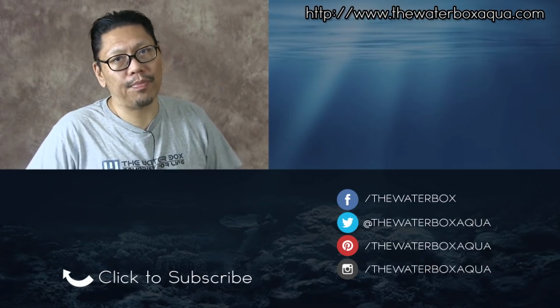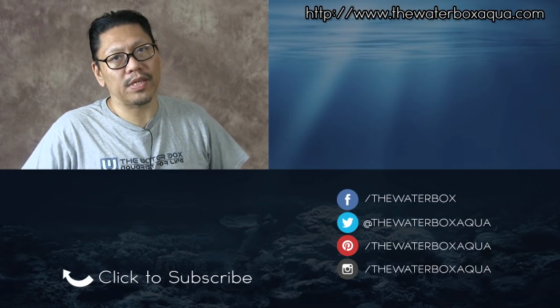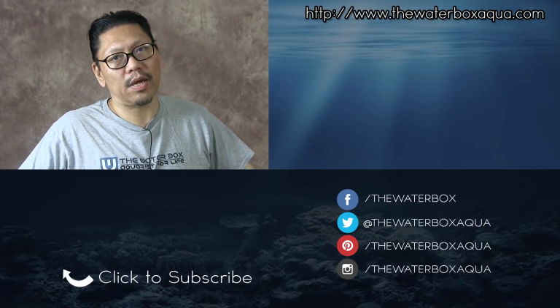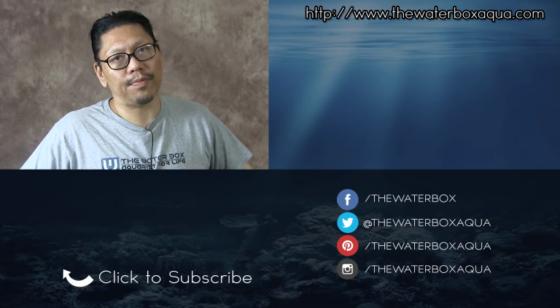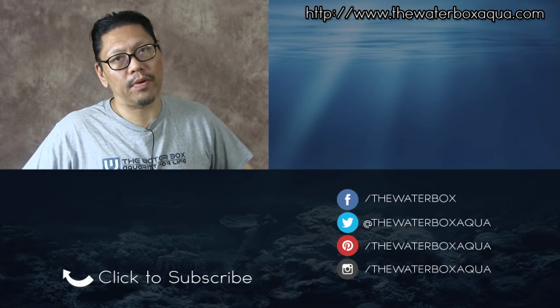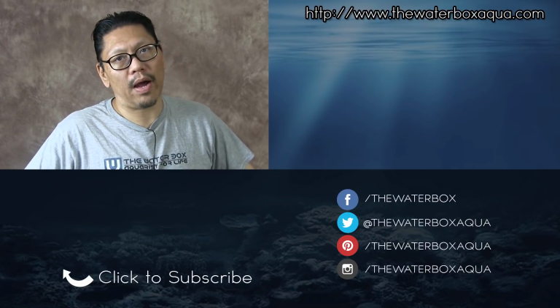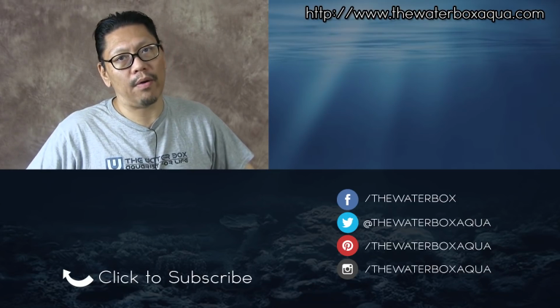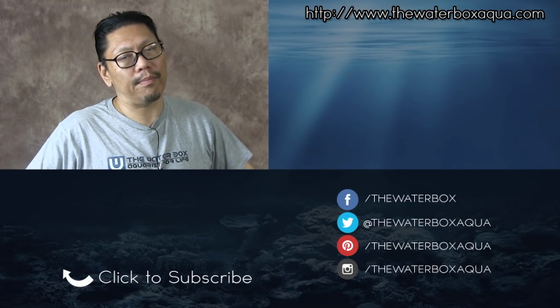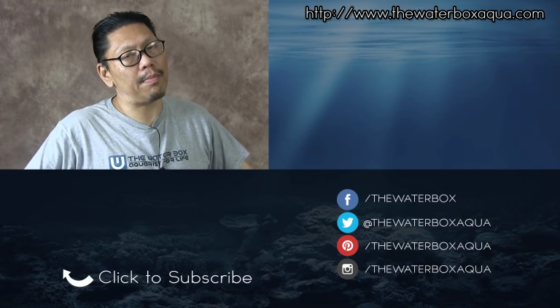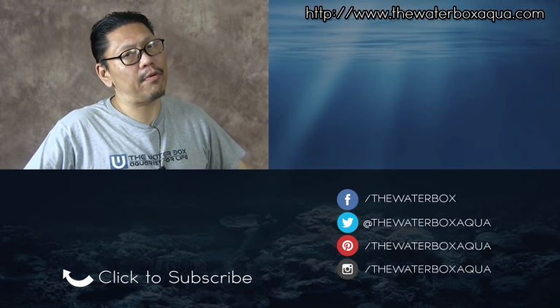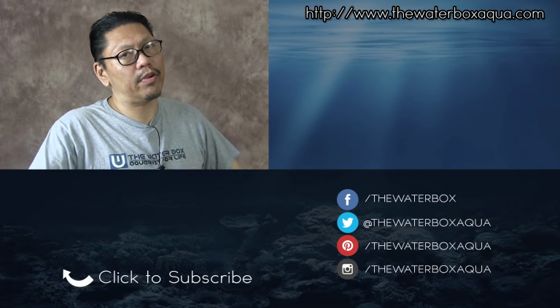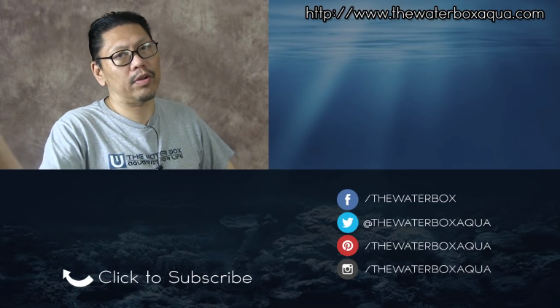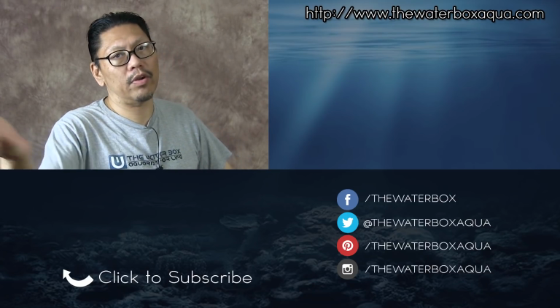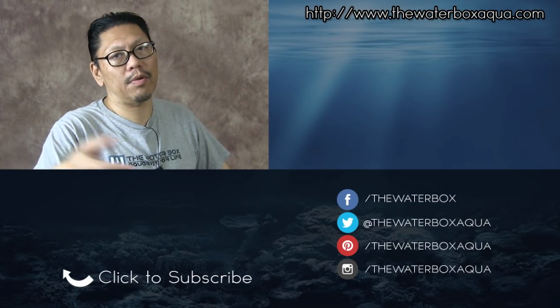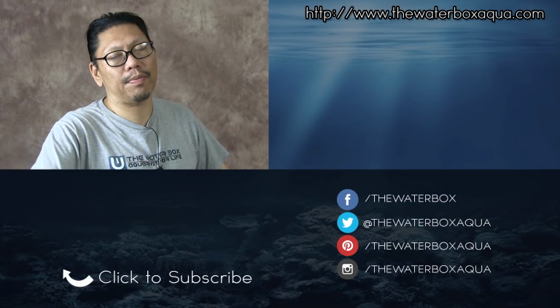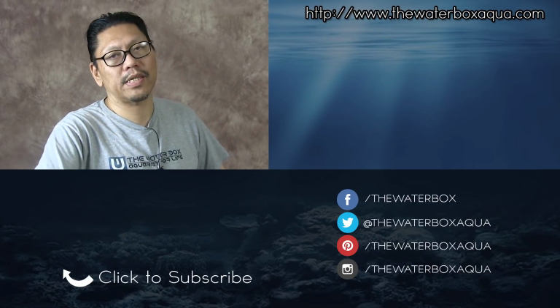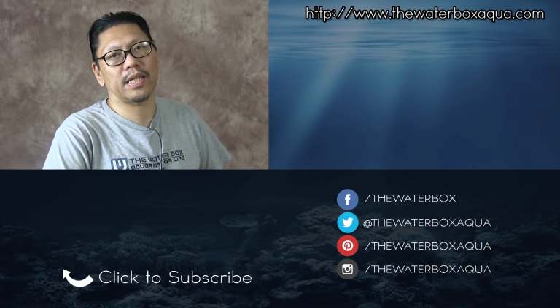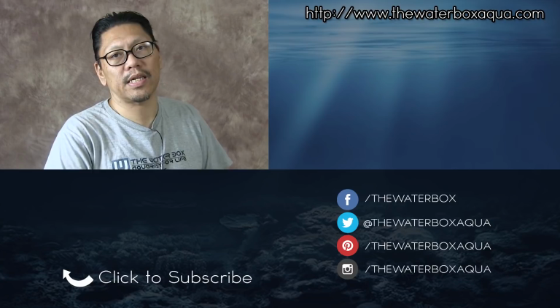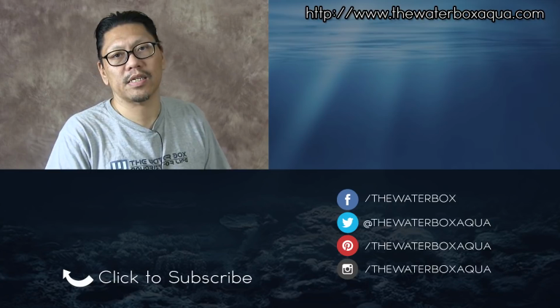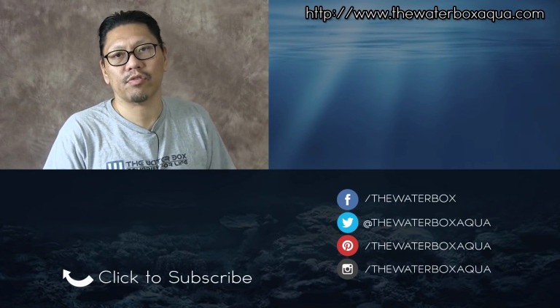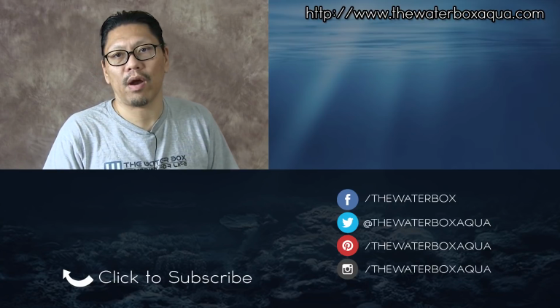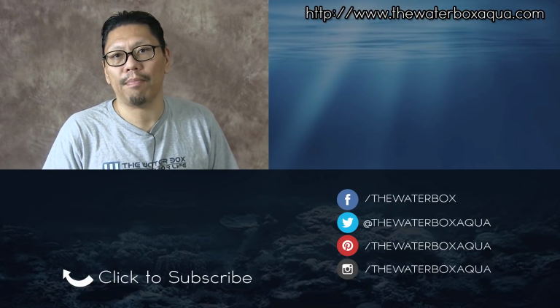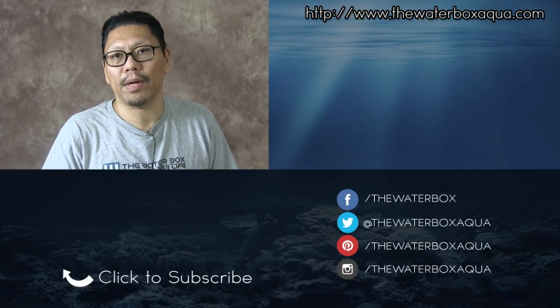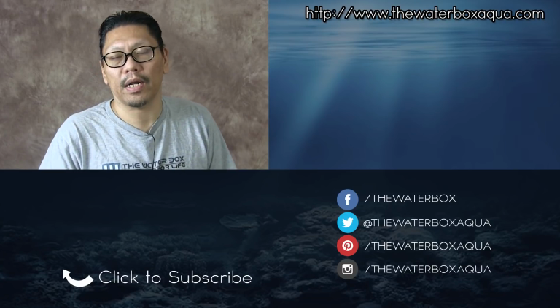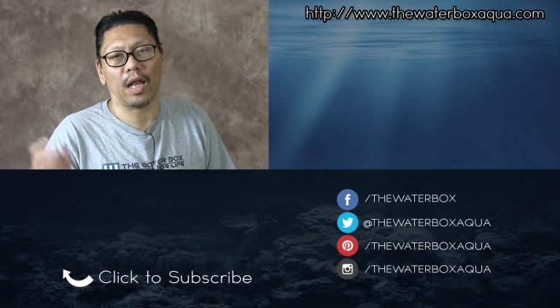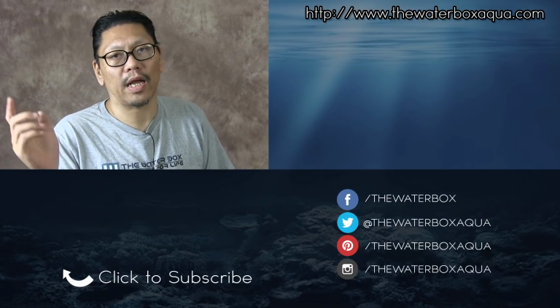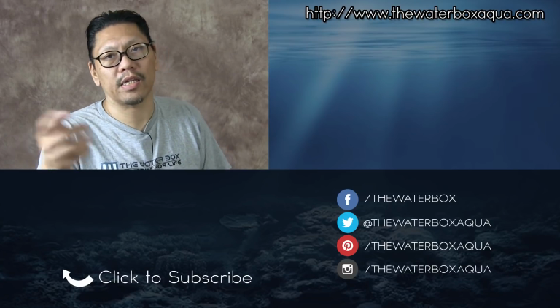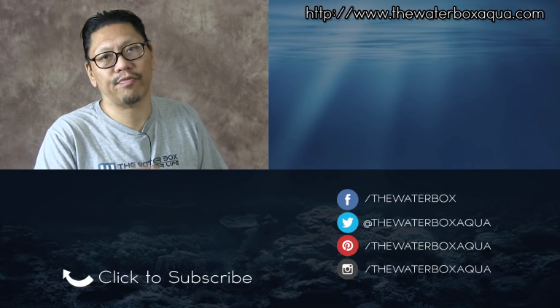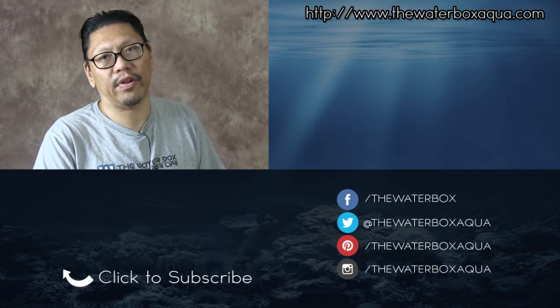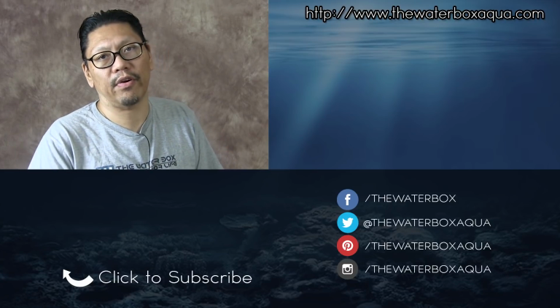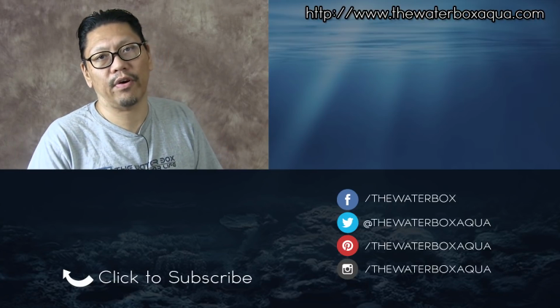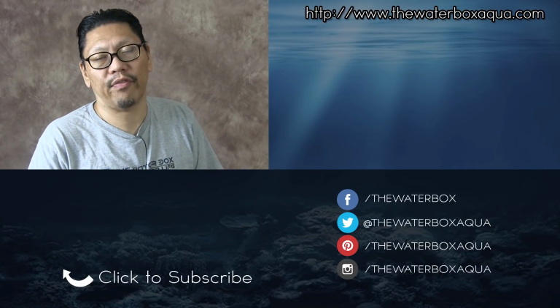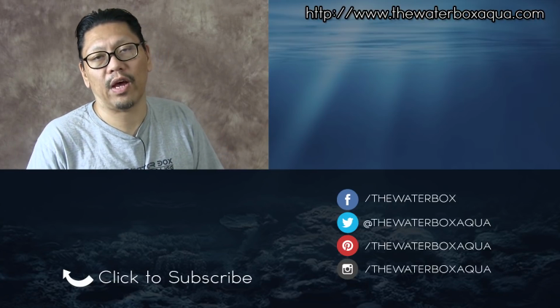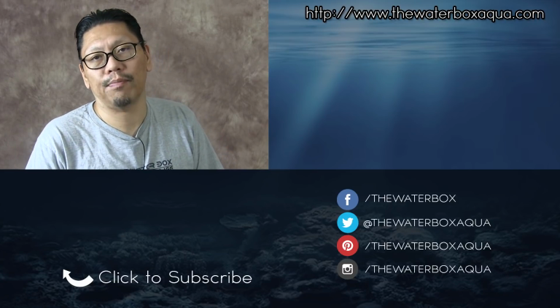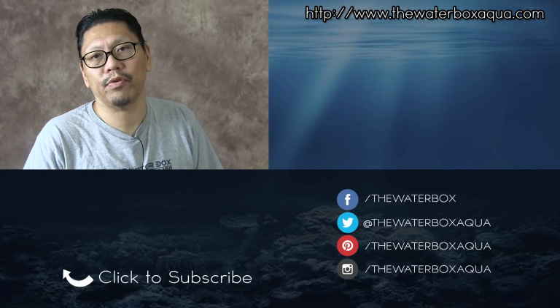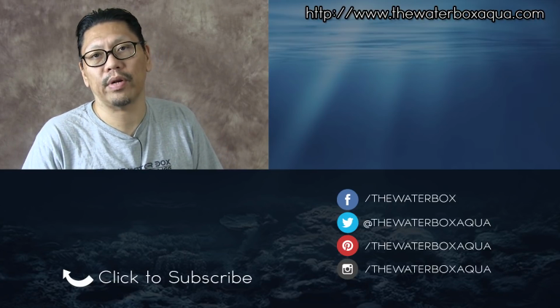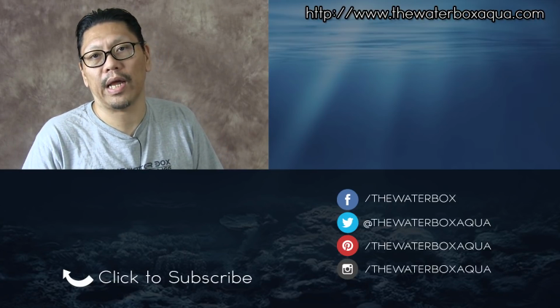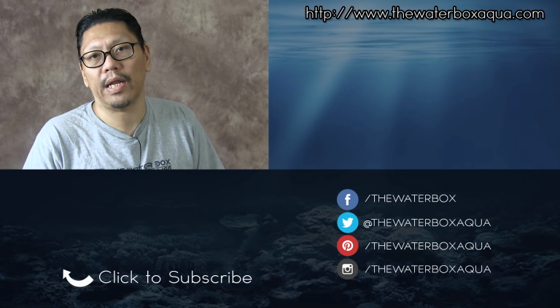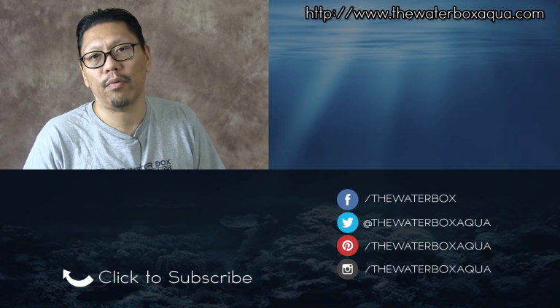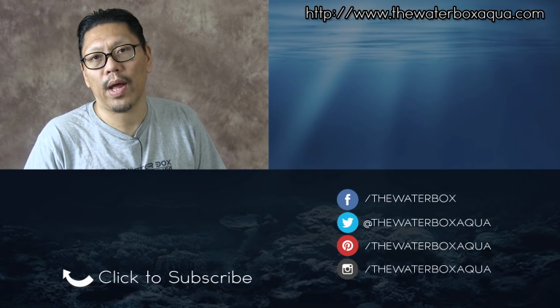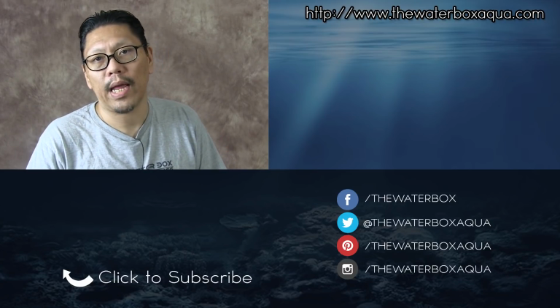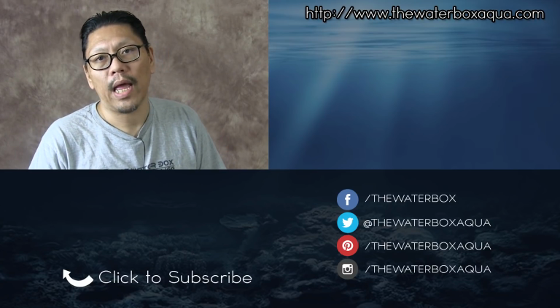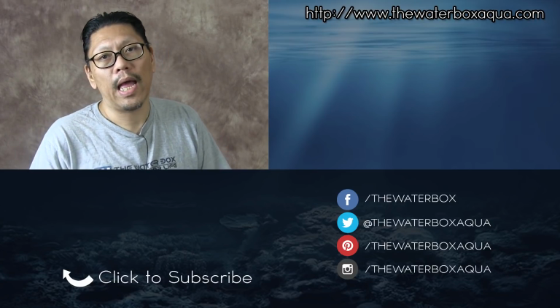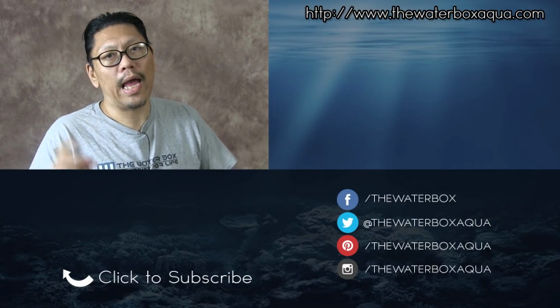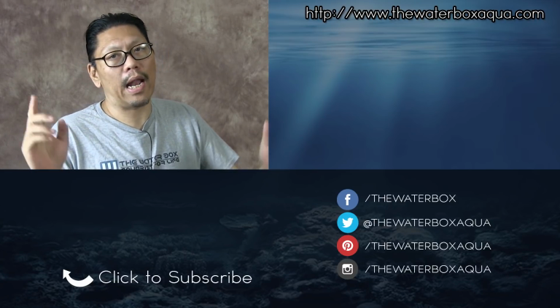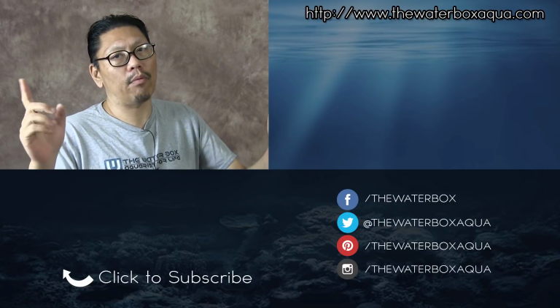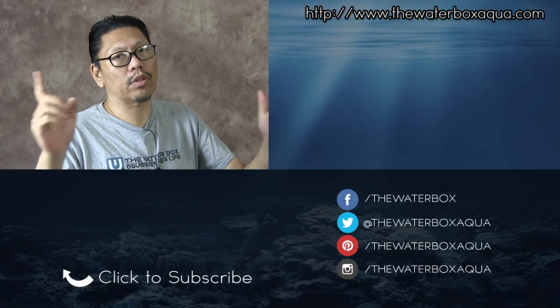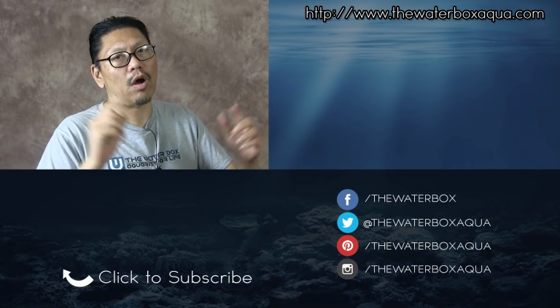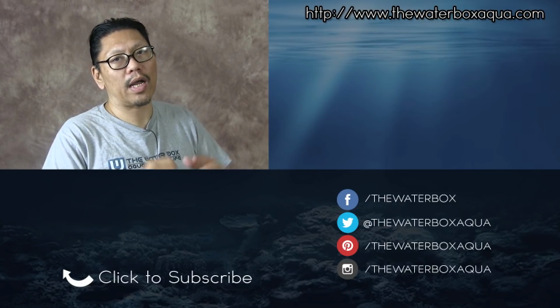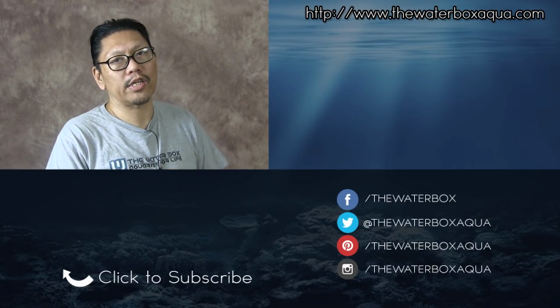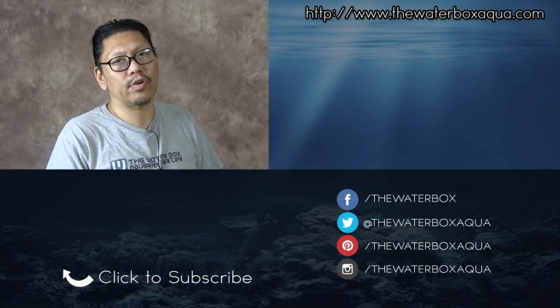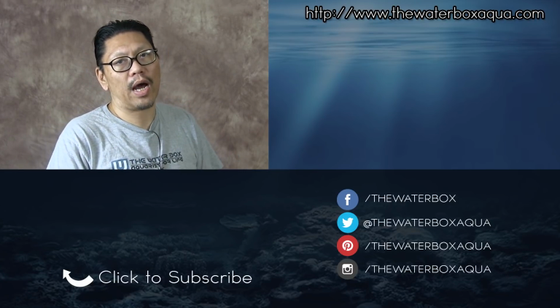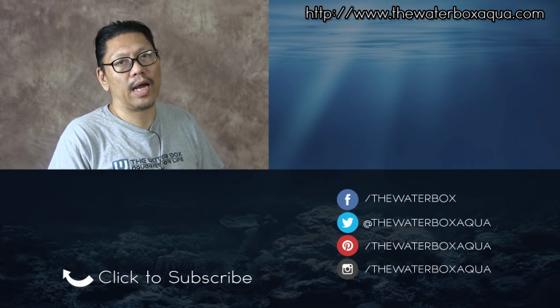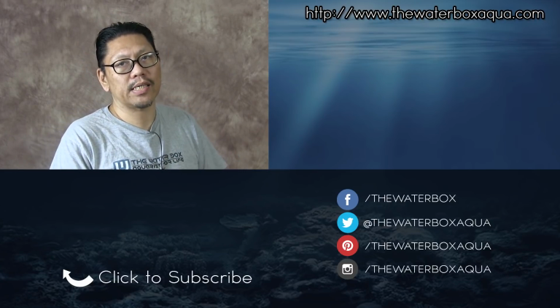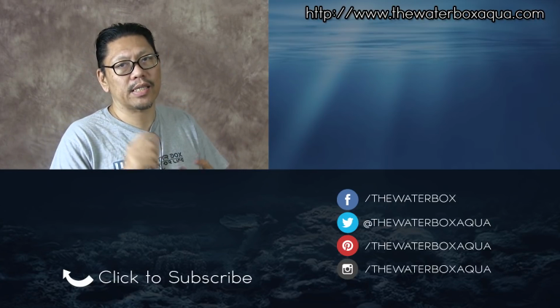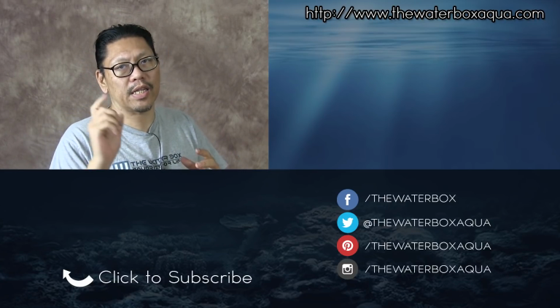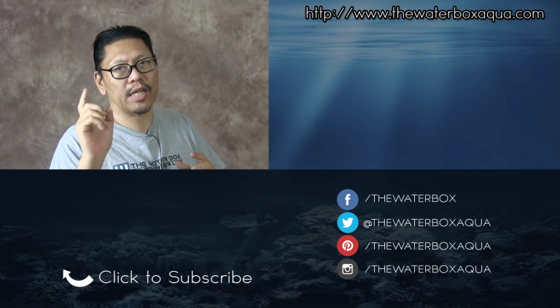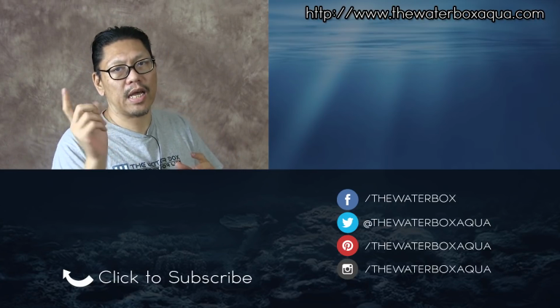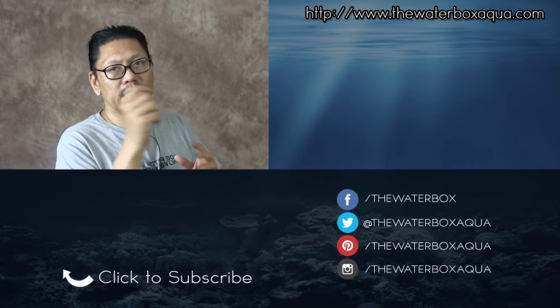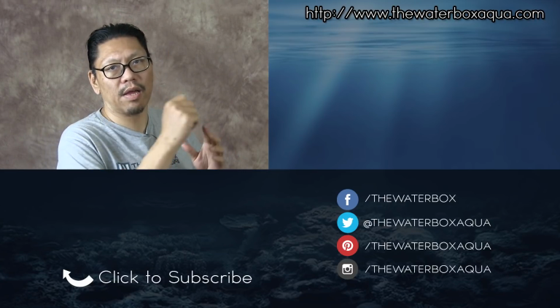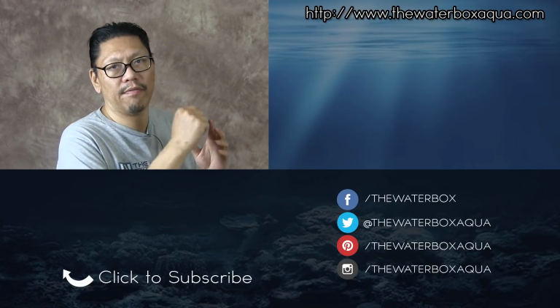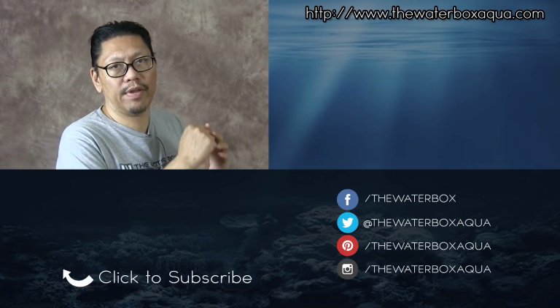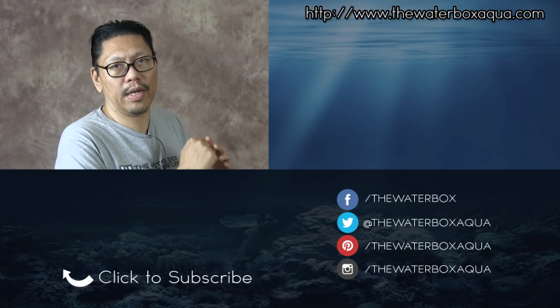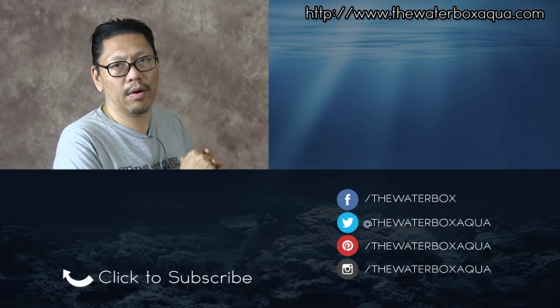I hope this helped you out. Remember, if you're new here, please hit that subscribe button and like this video if it helped you in any way. I'll talk to you guys in the next video.